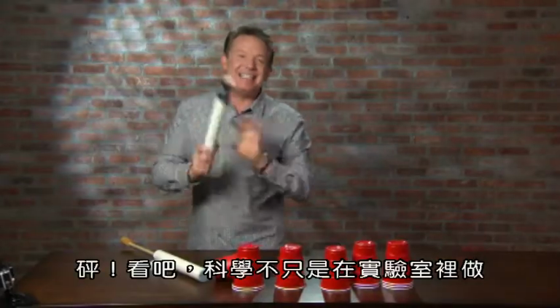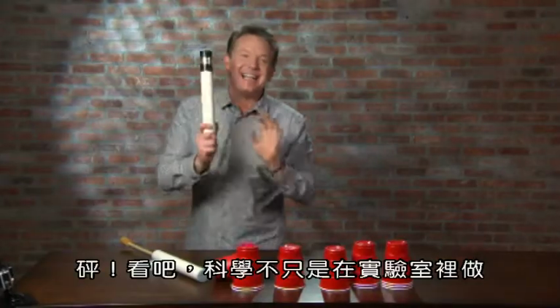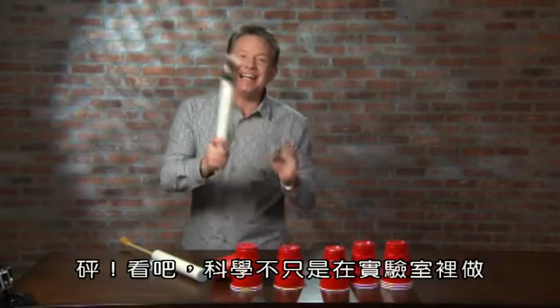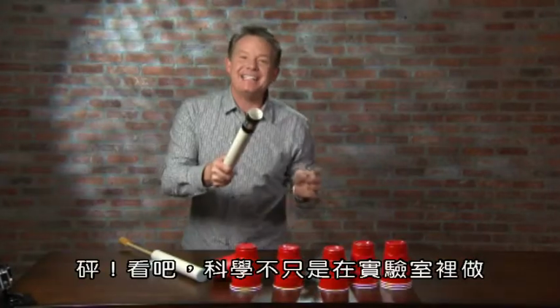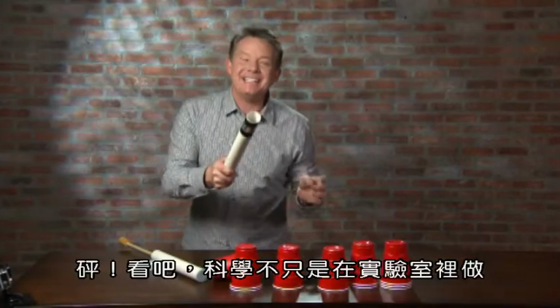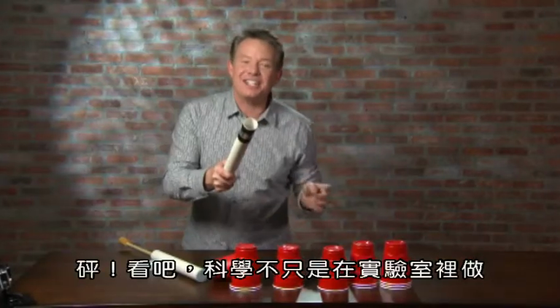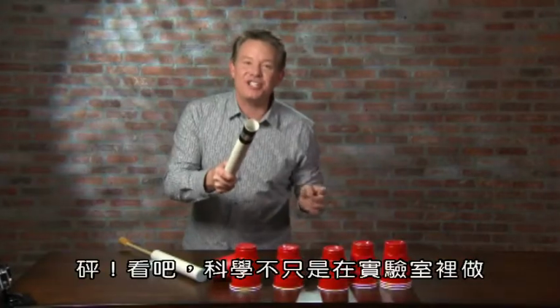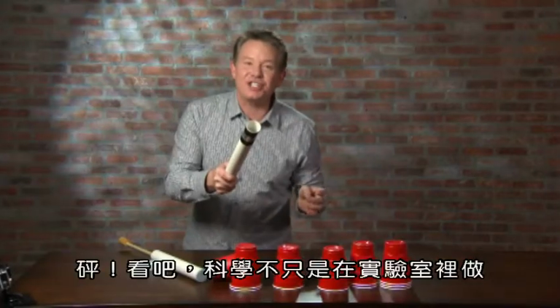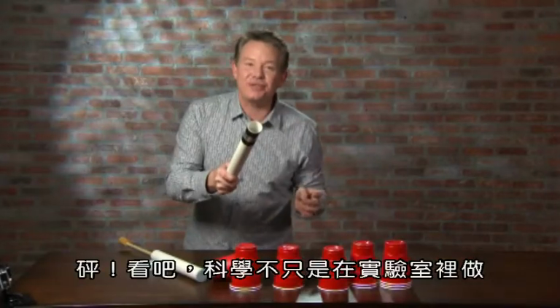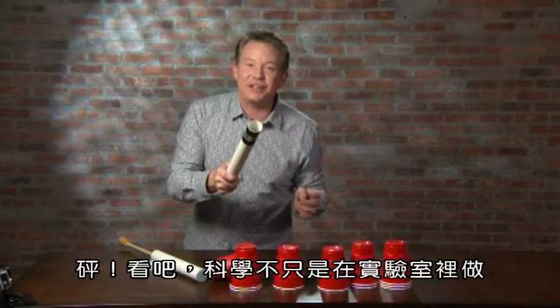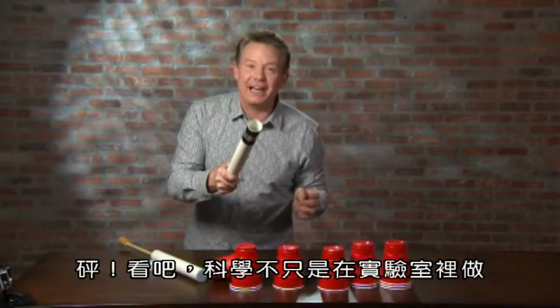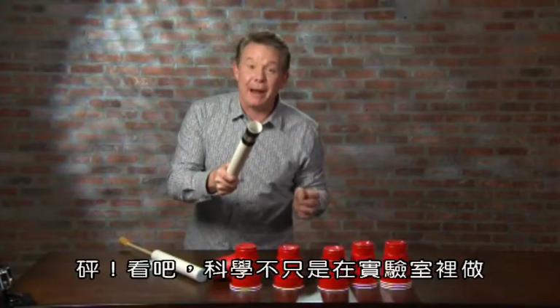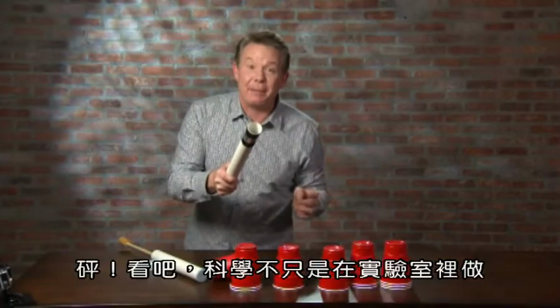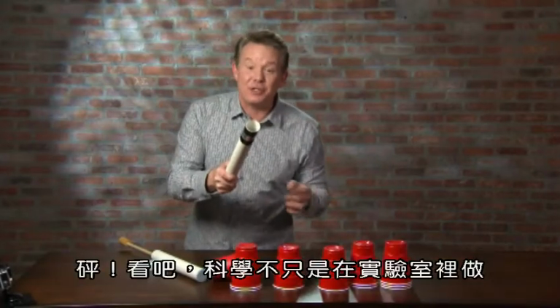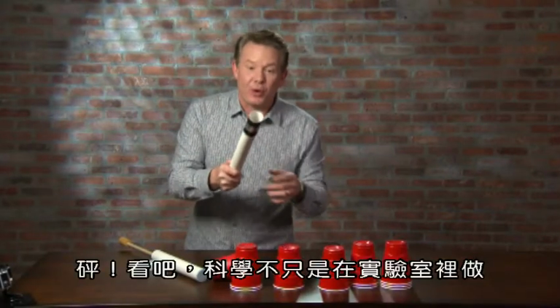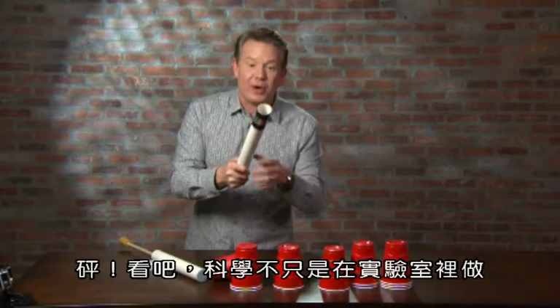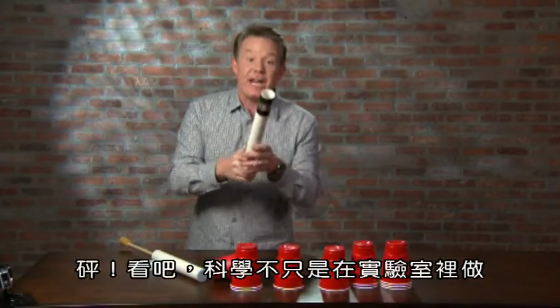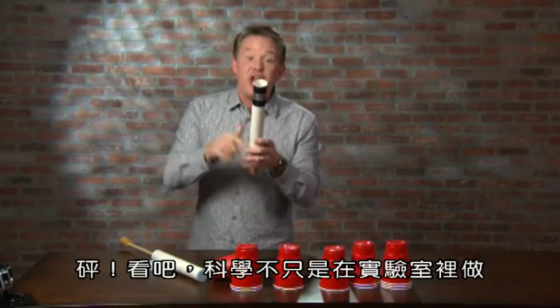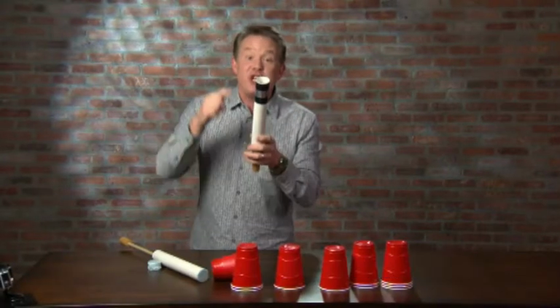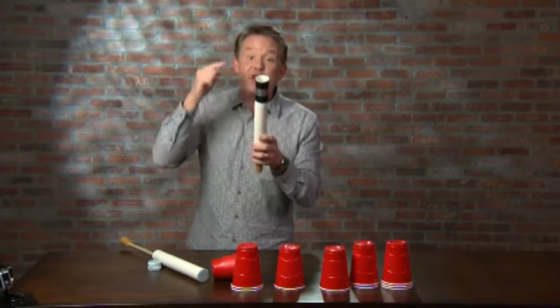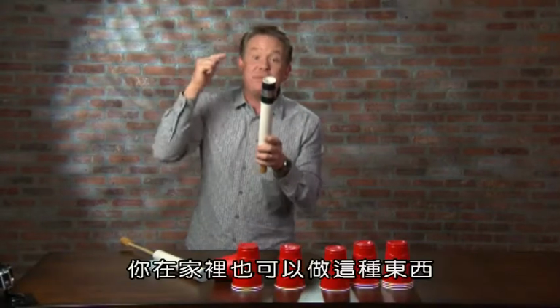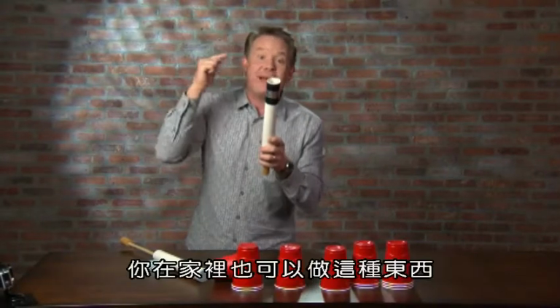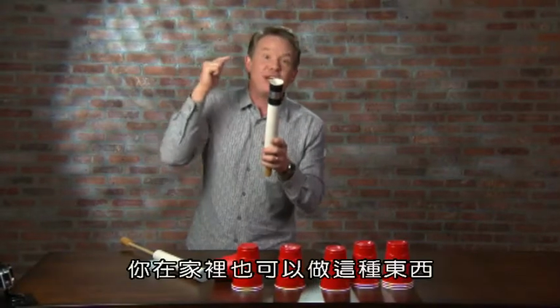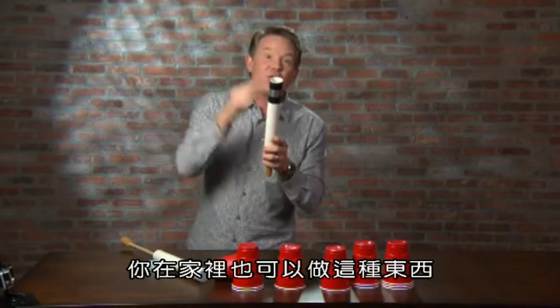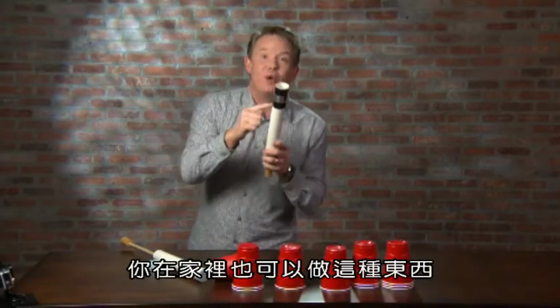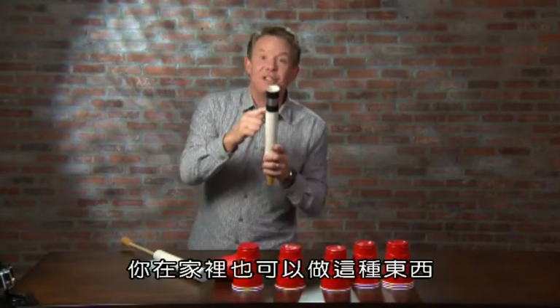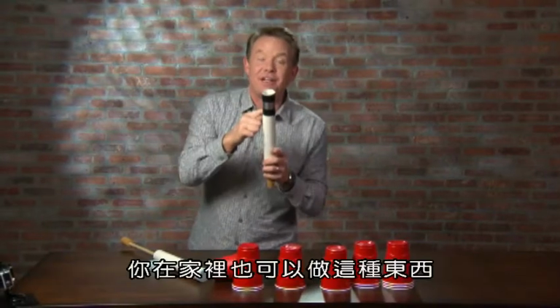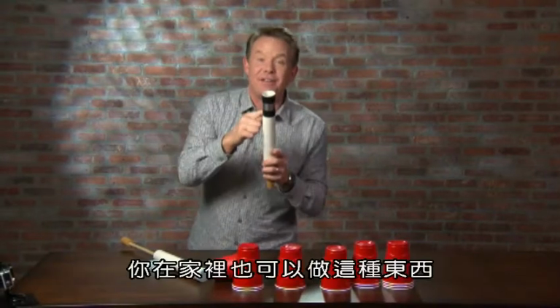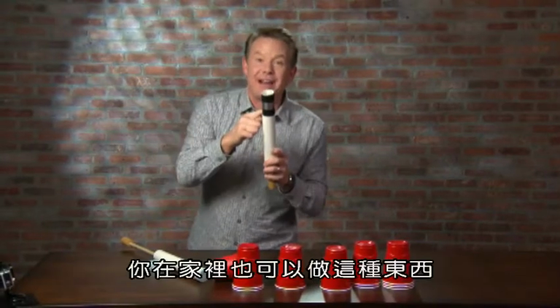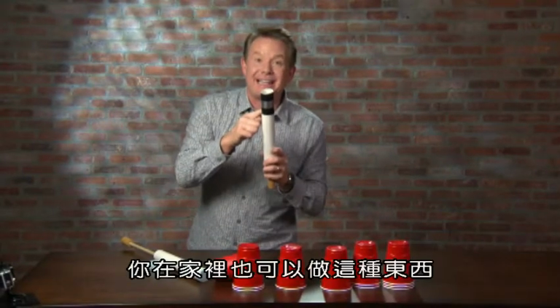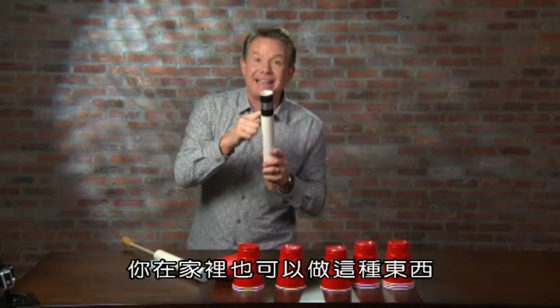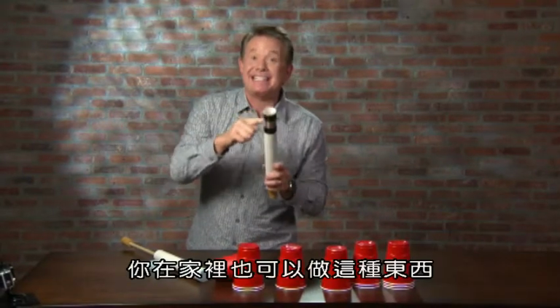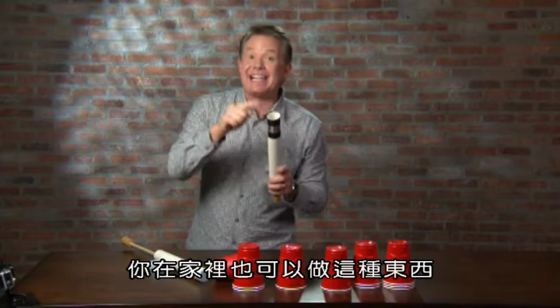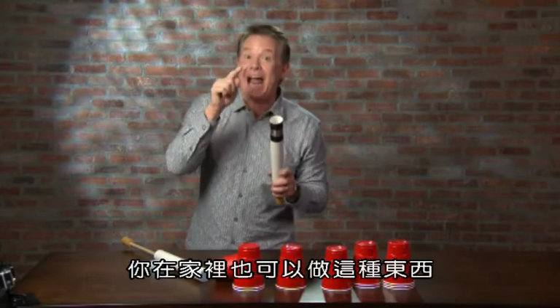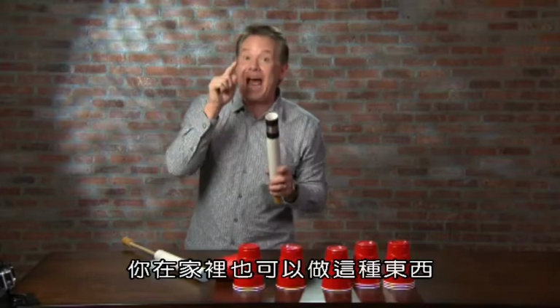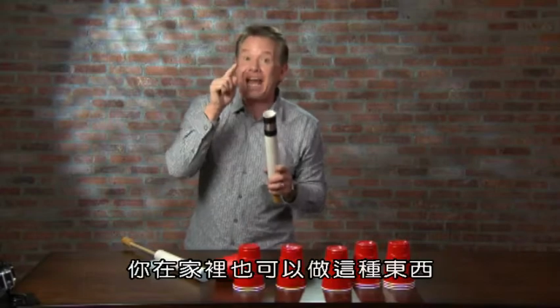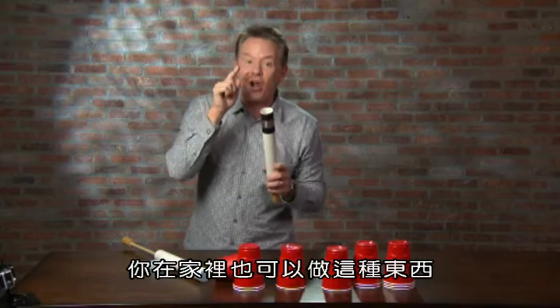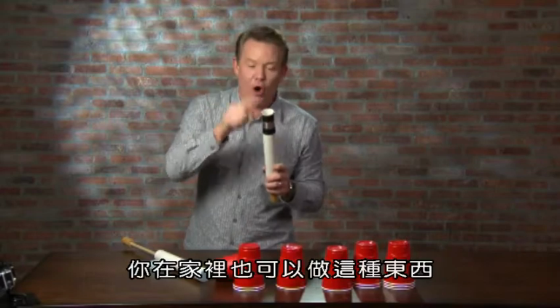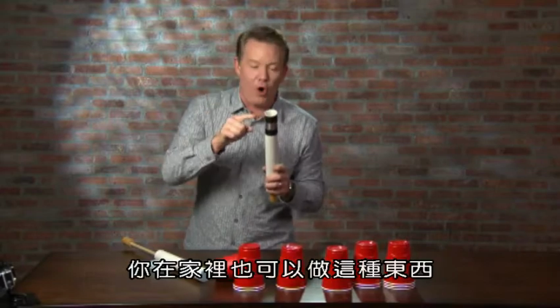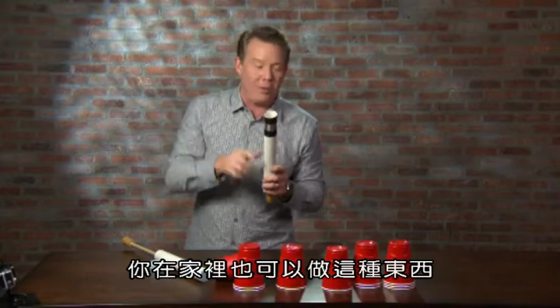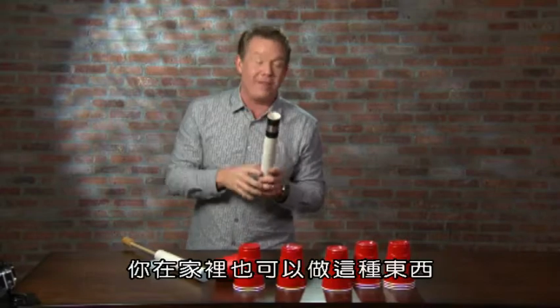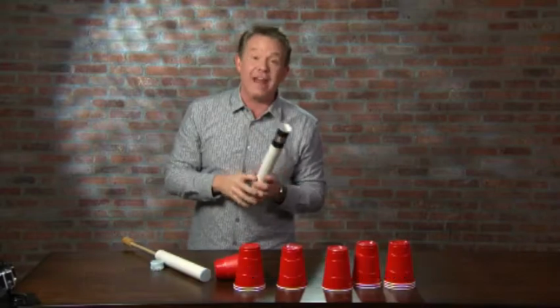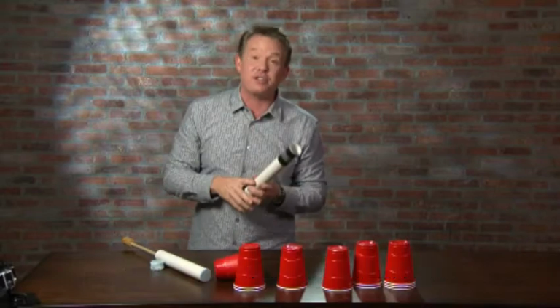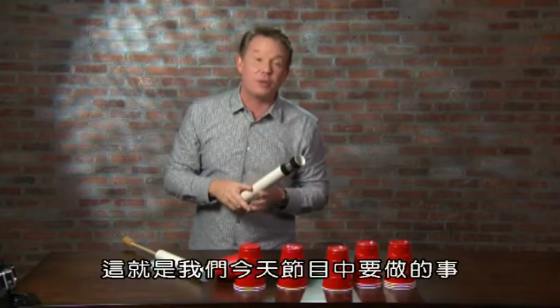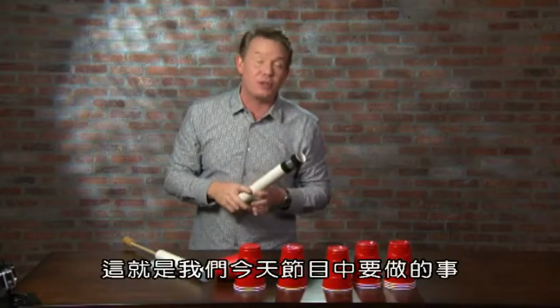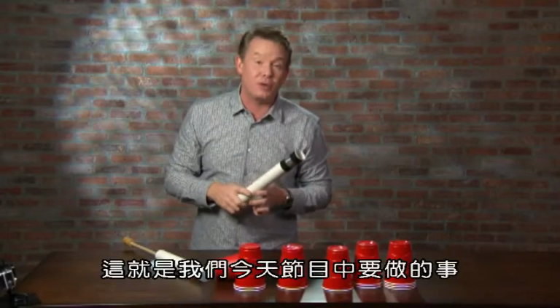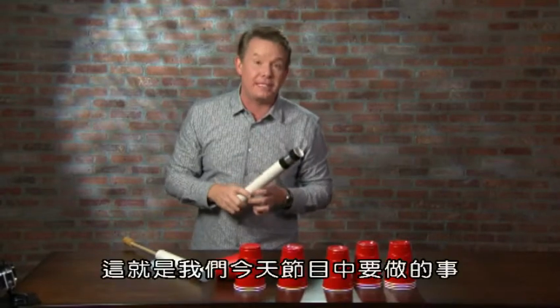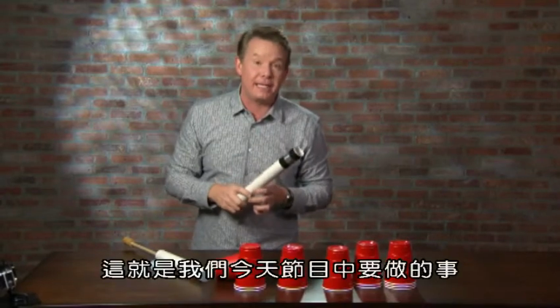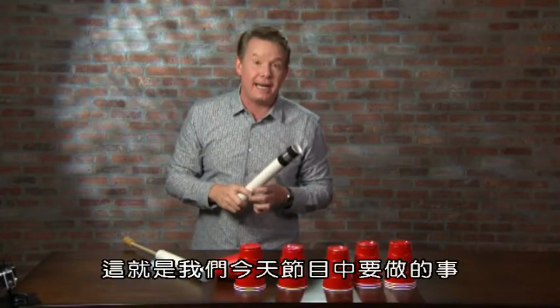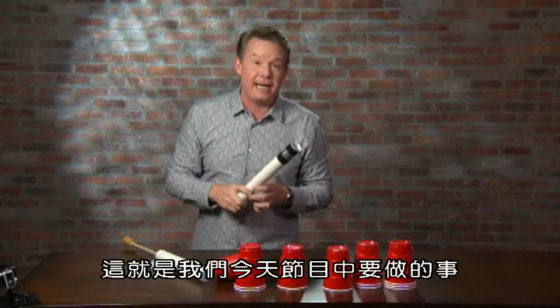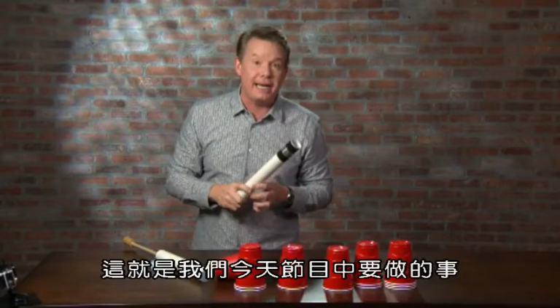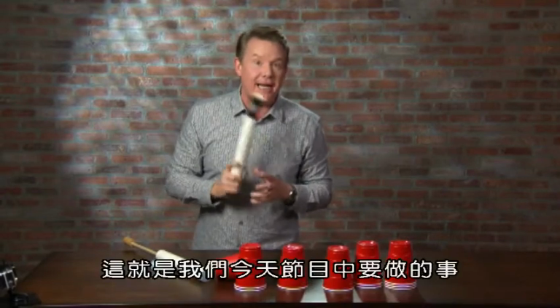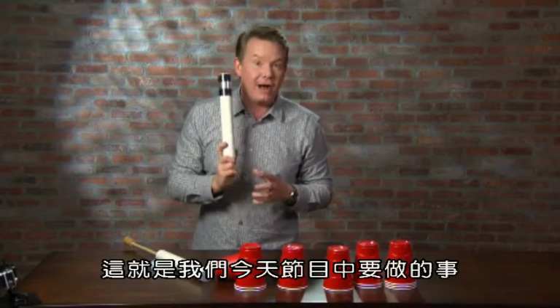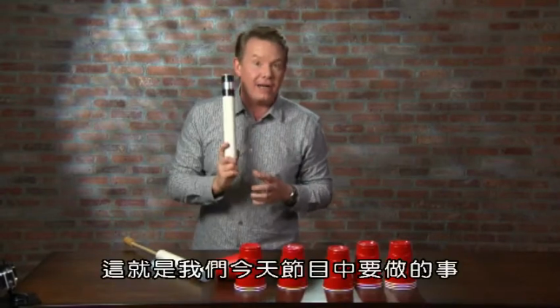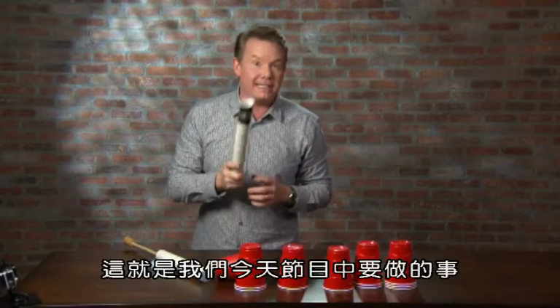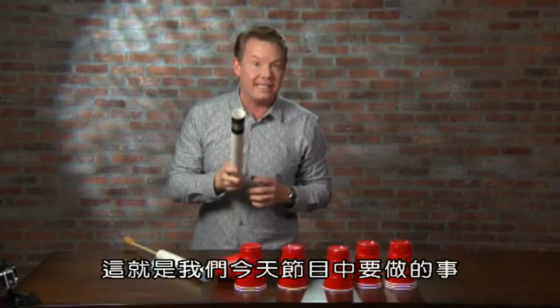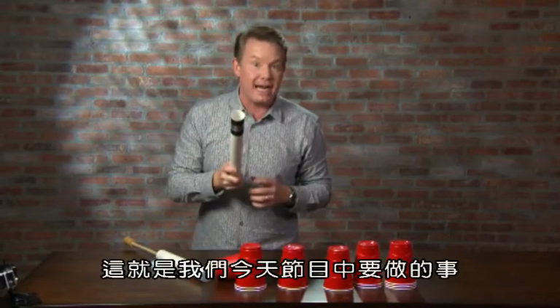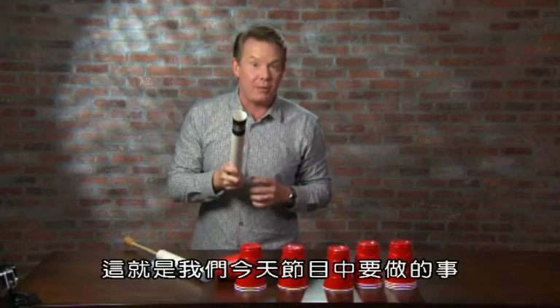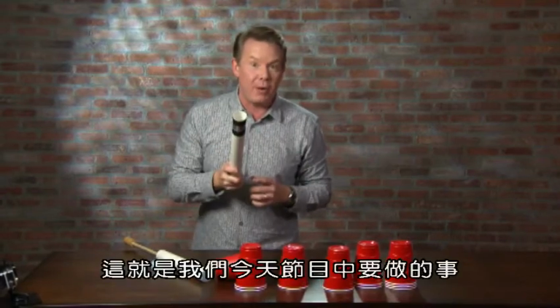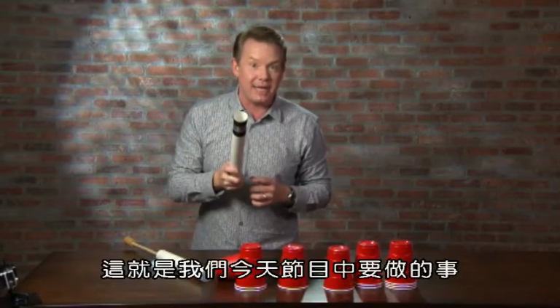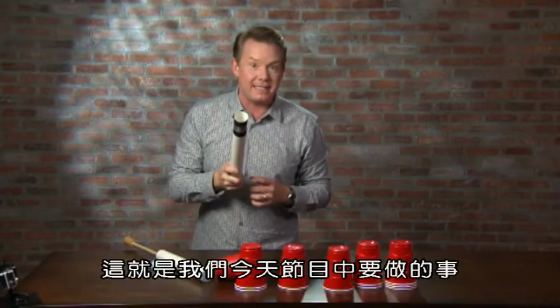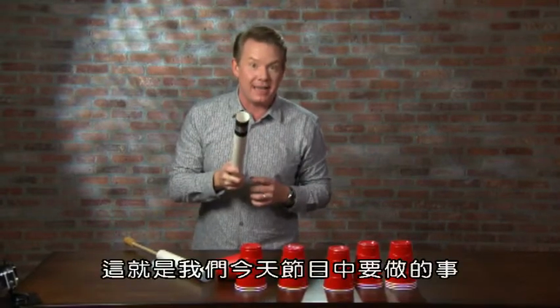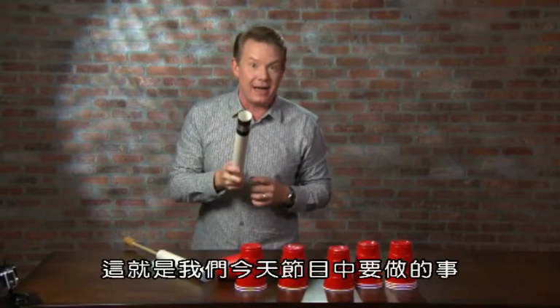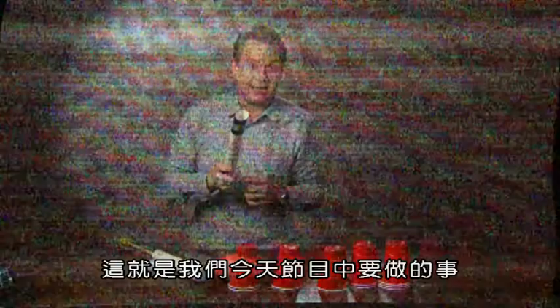Science isn't just for the laboratory. You can make cool stuff like this at home, and that's what we're doing today on DIY Sci.